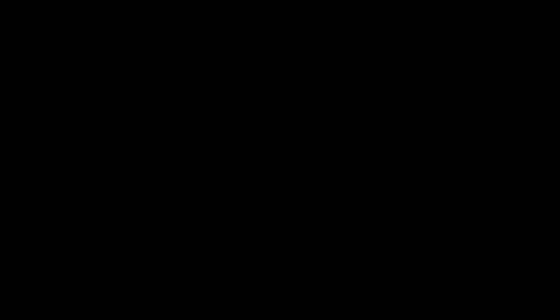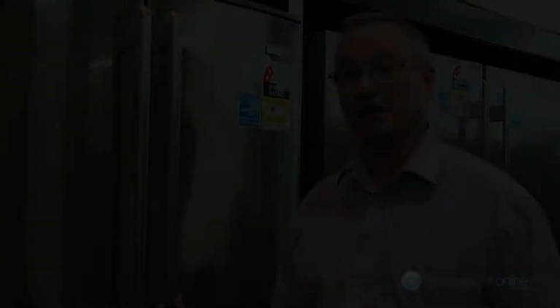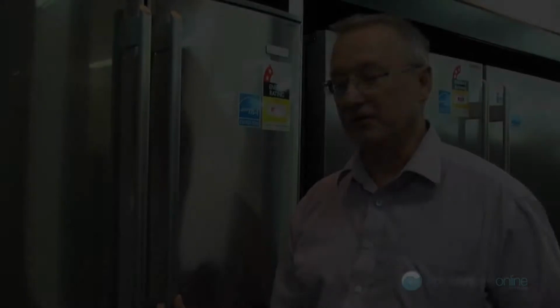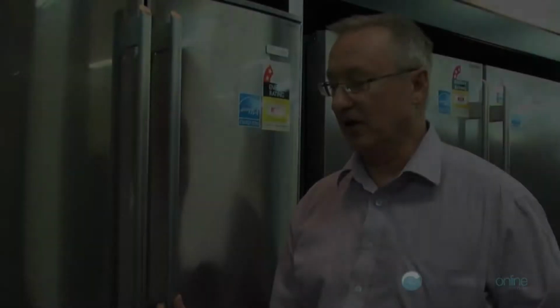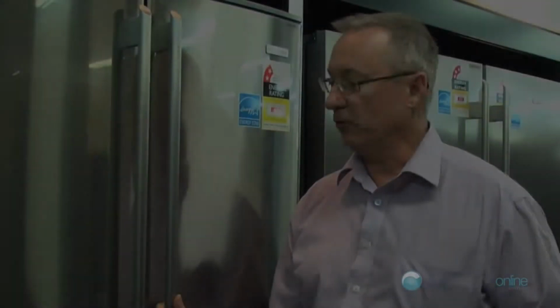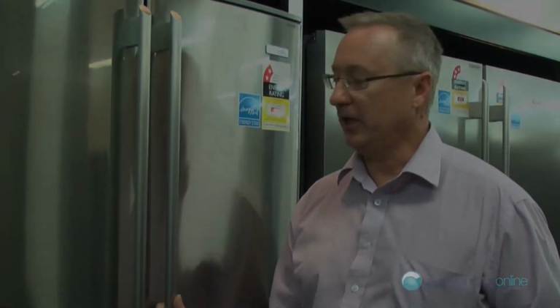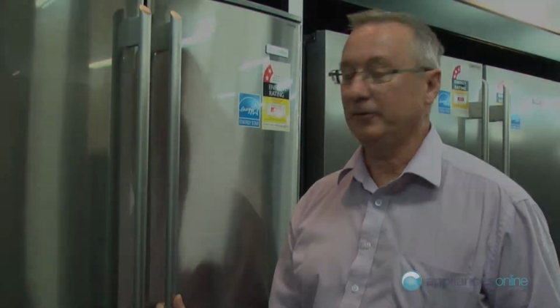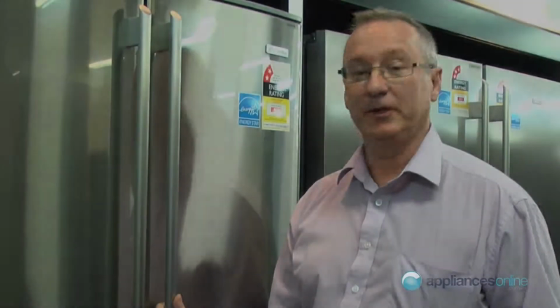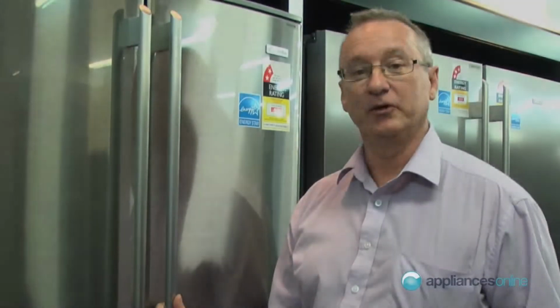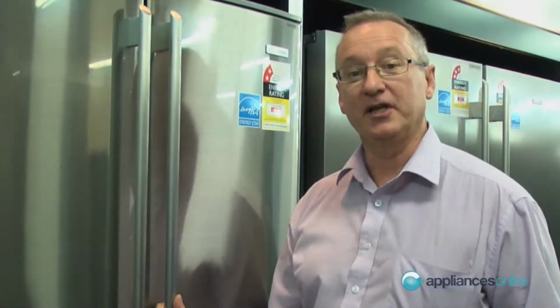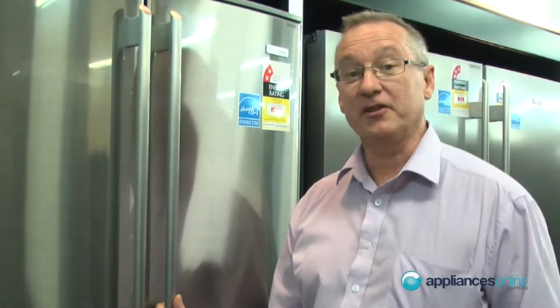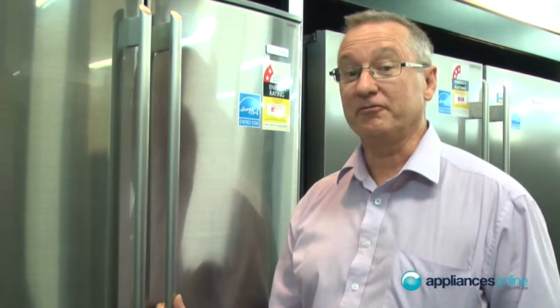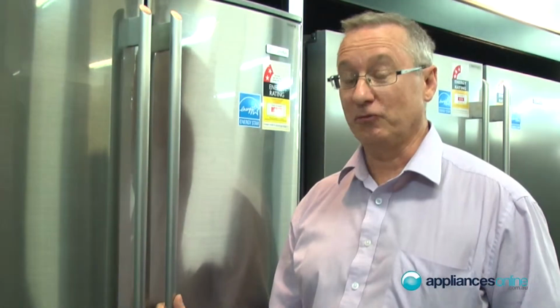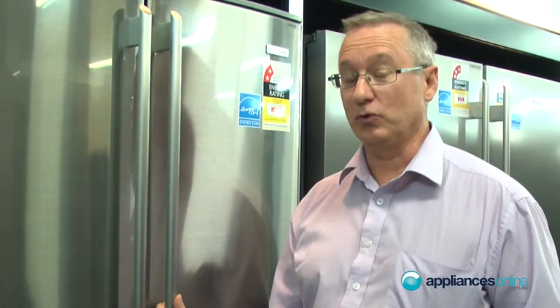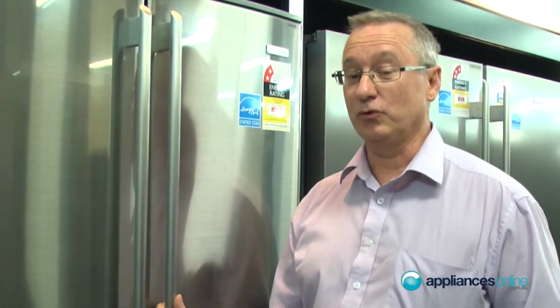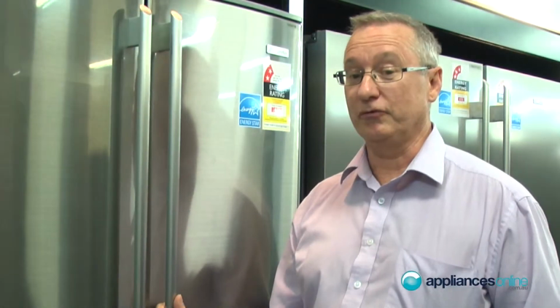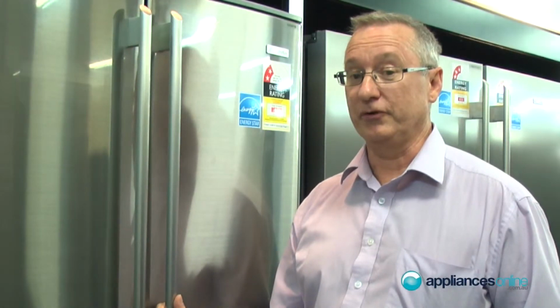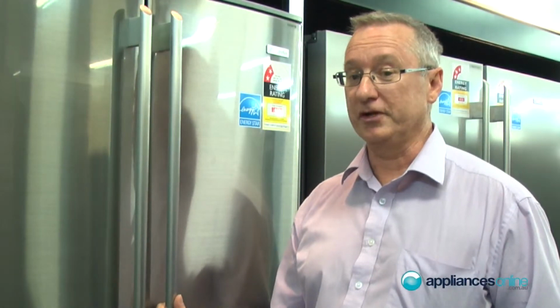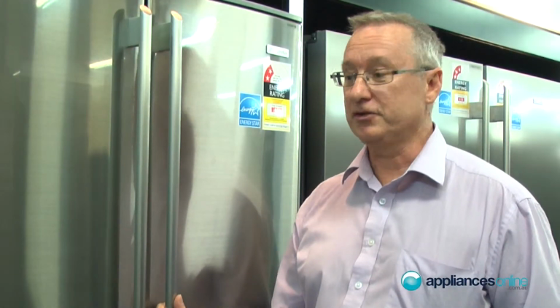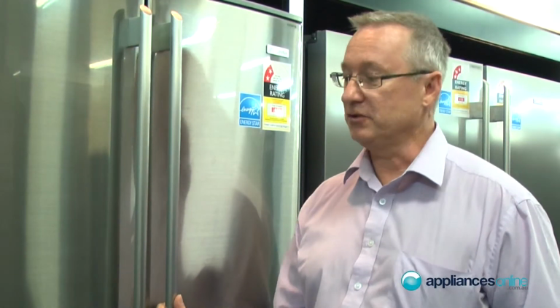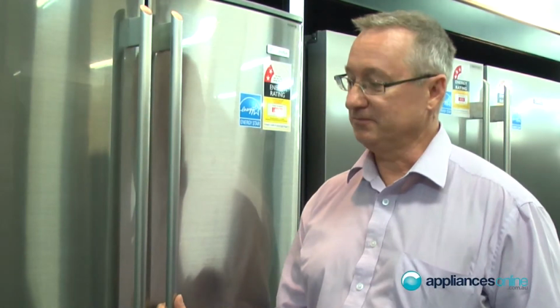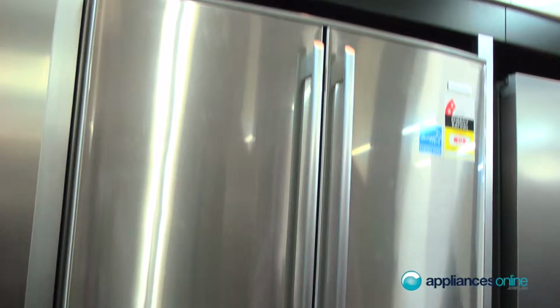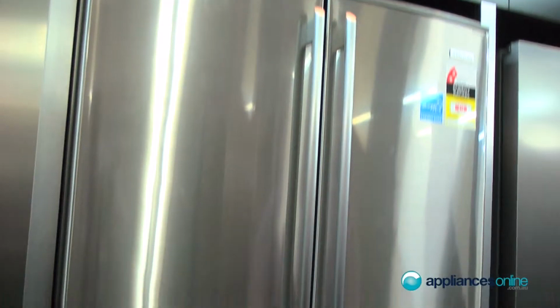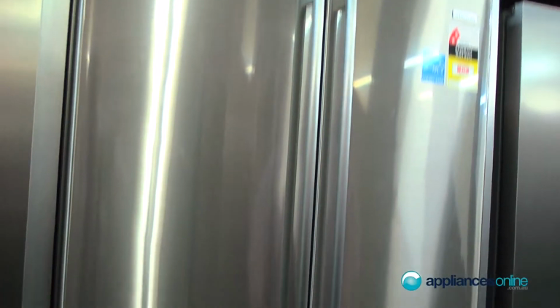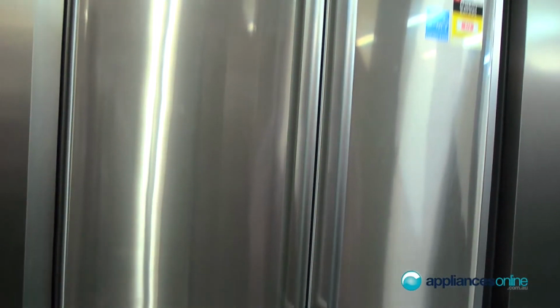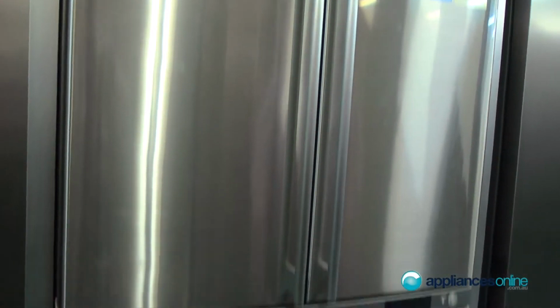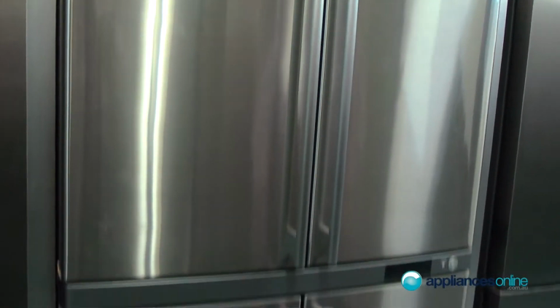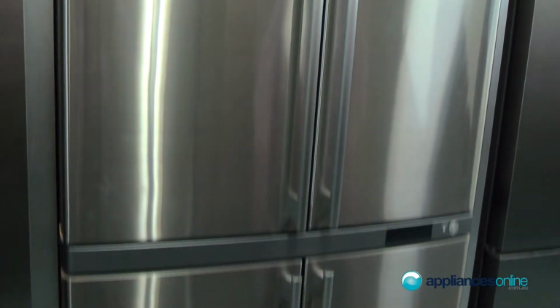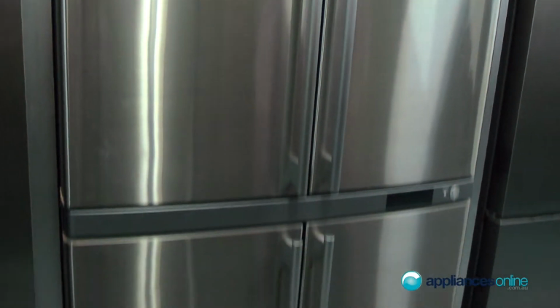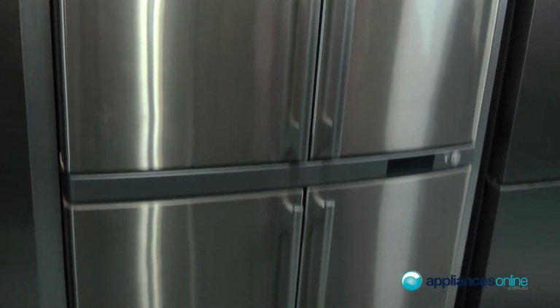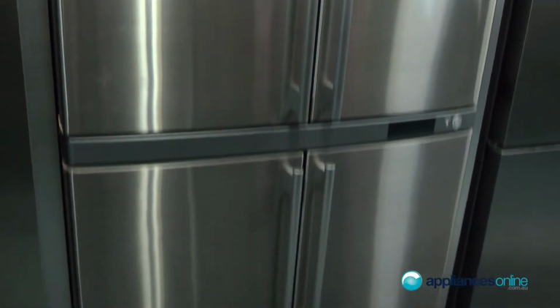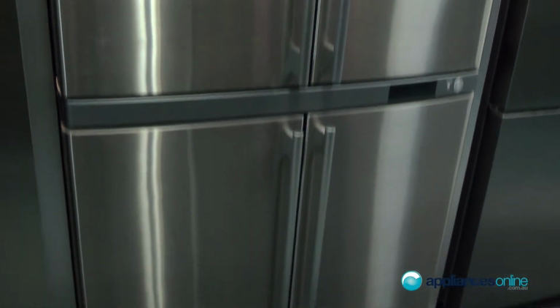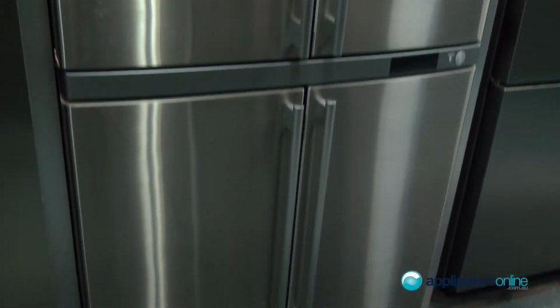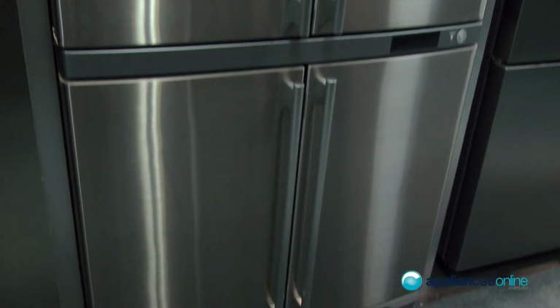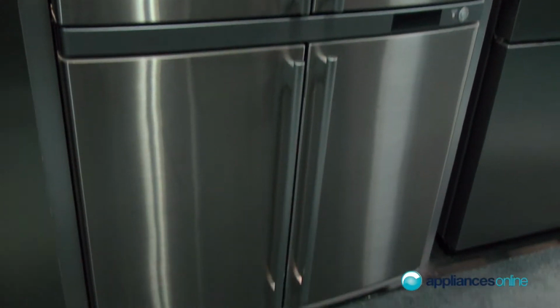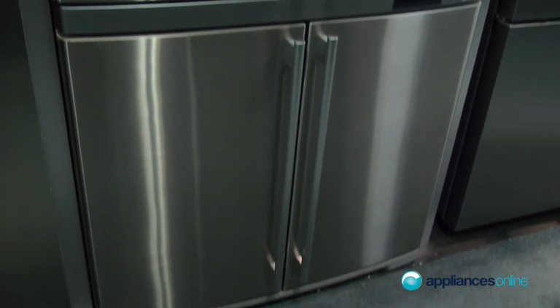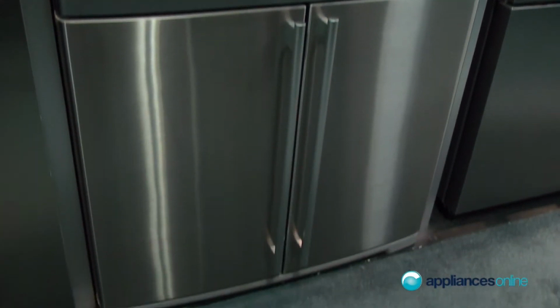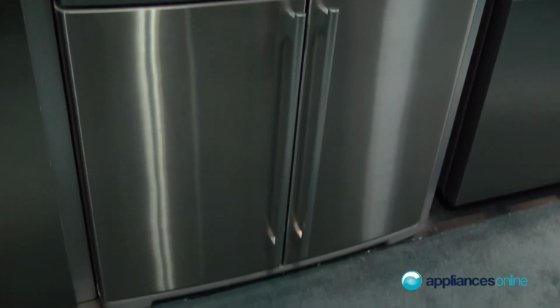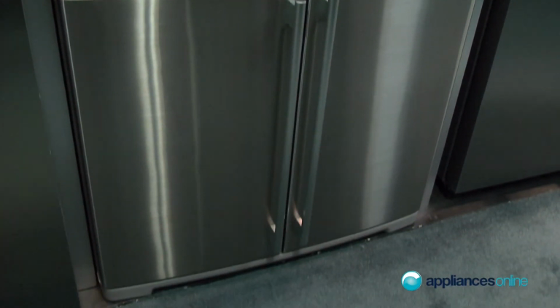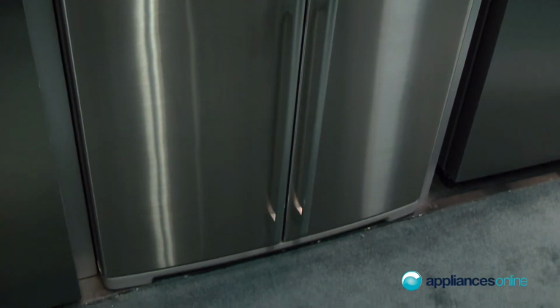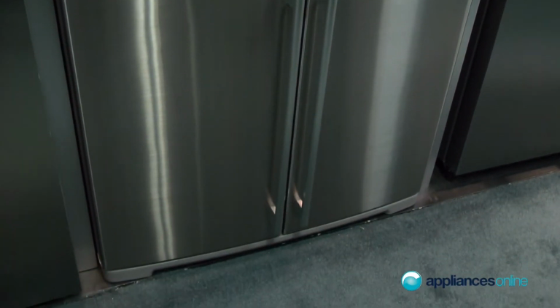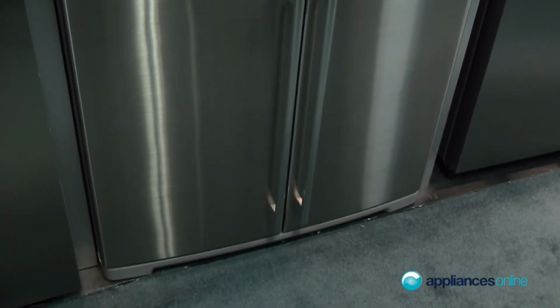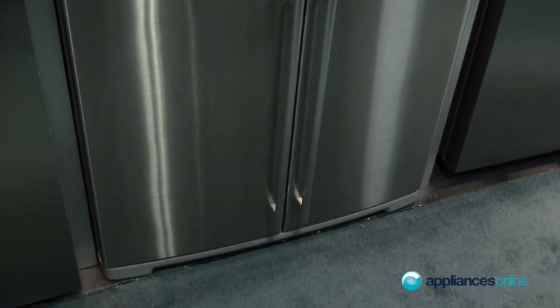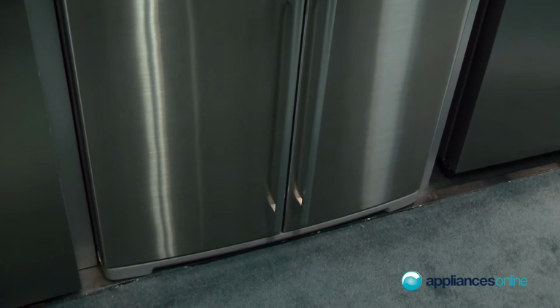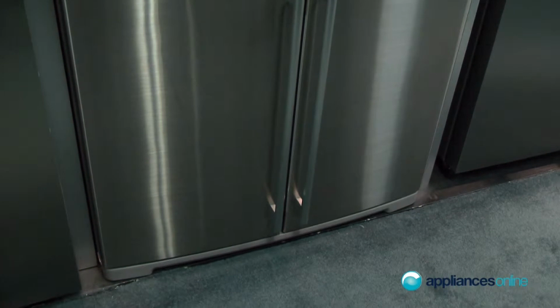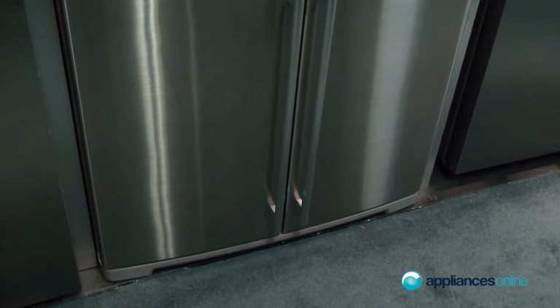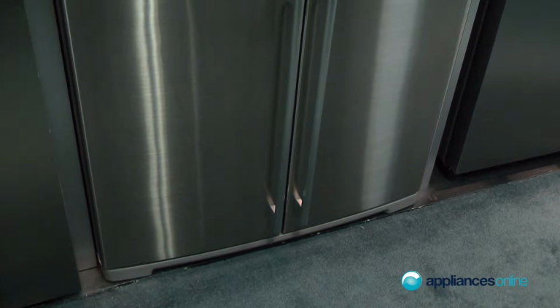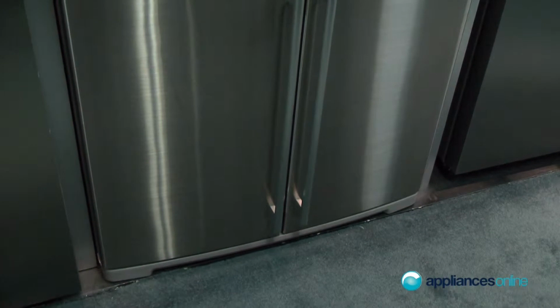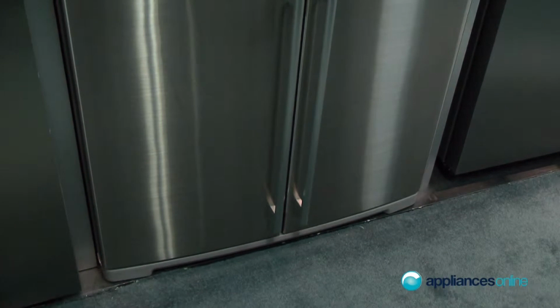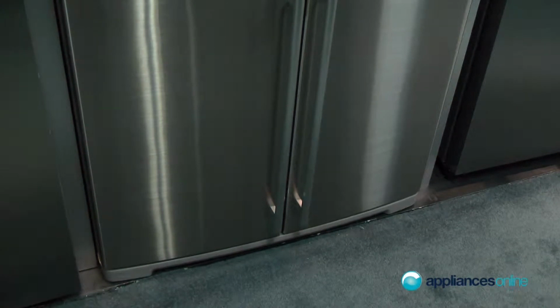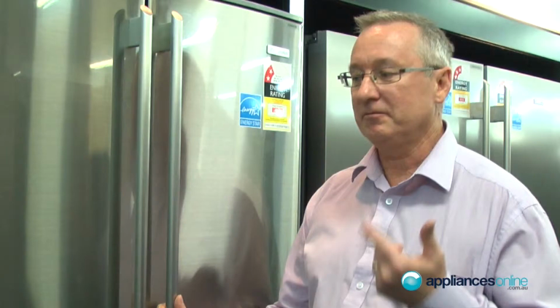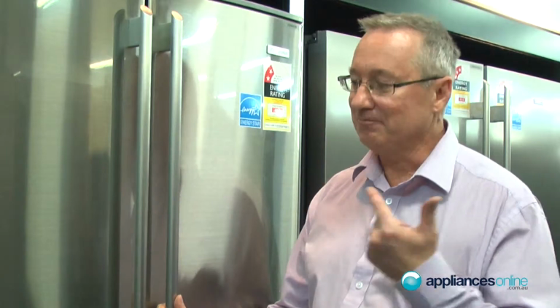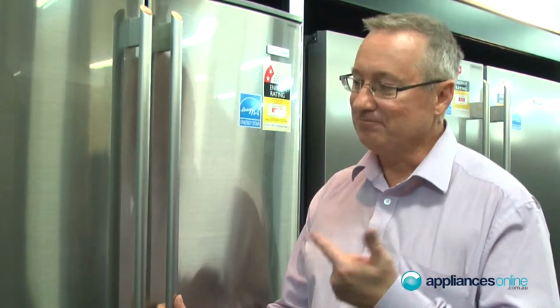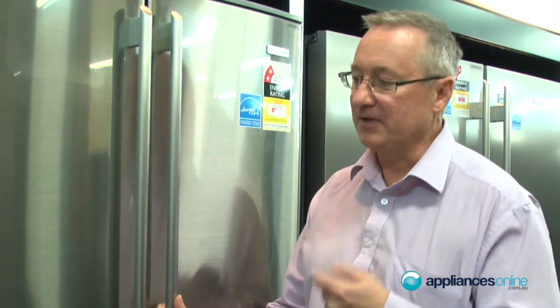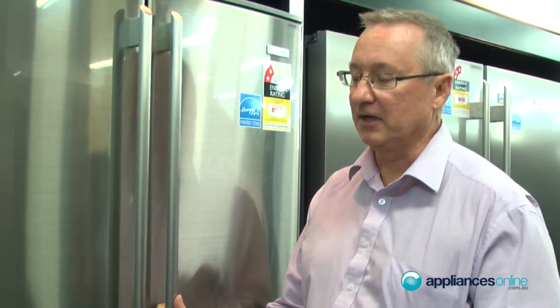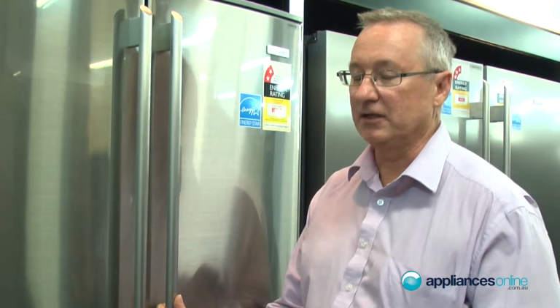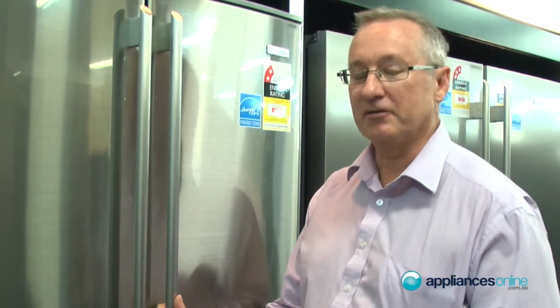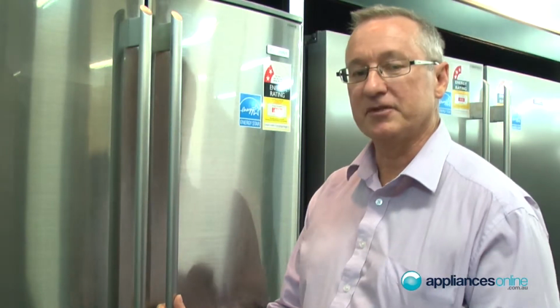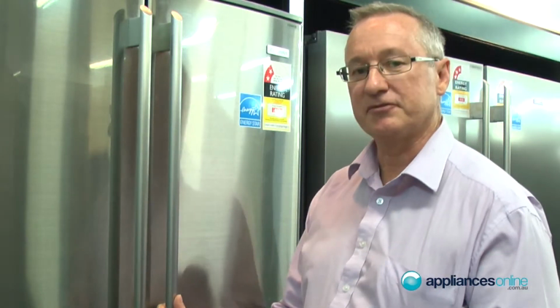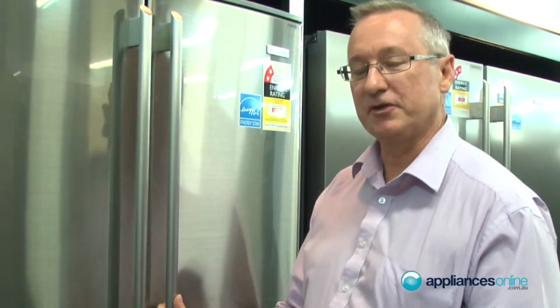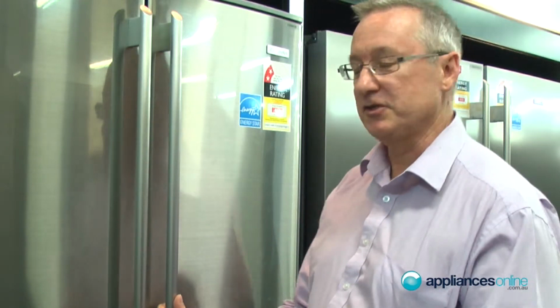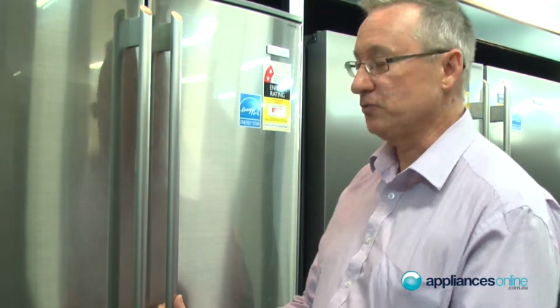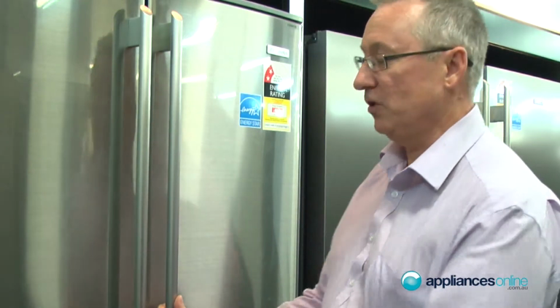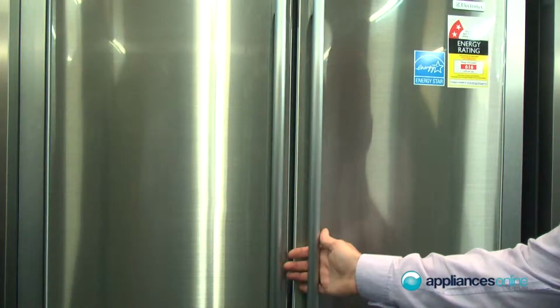Now we're going to be looking at the four-door fridge, French door model again. If someone's entertaining, you're going to love this fridge as well.